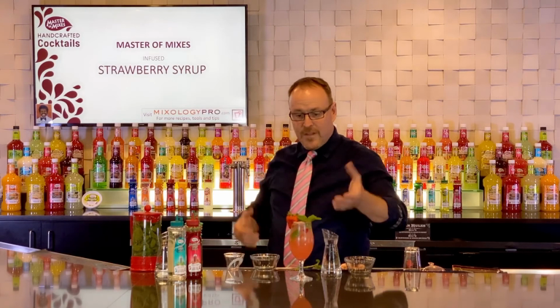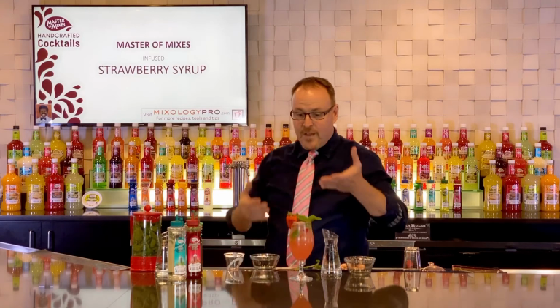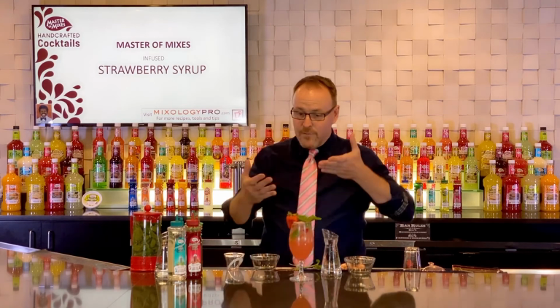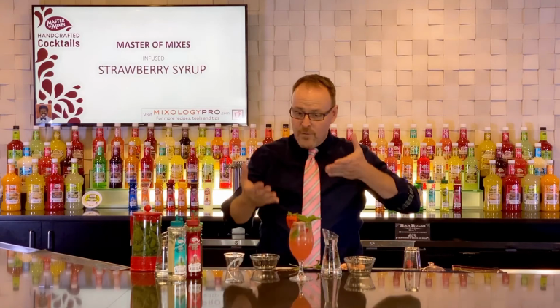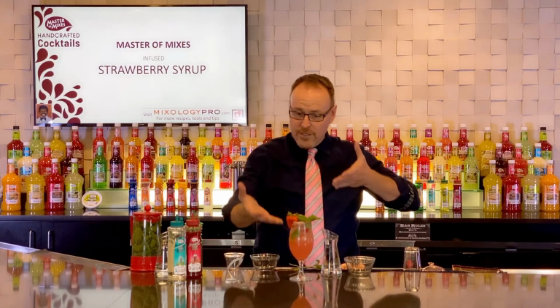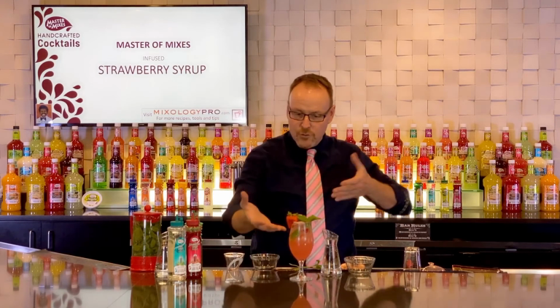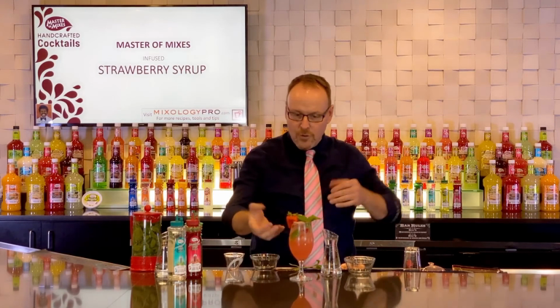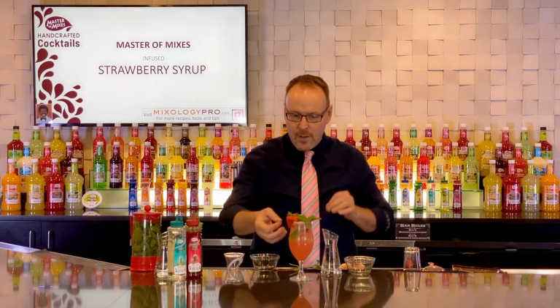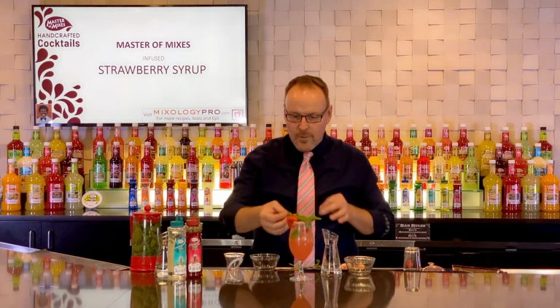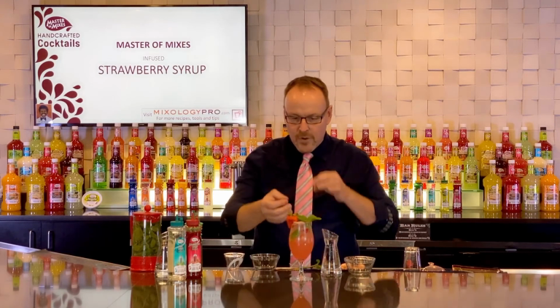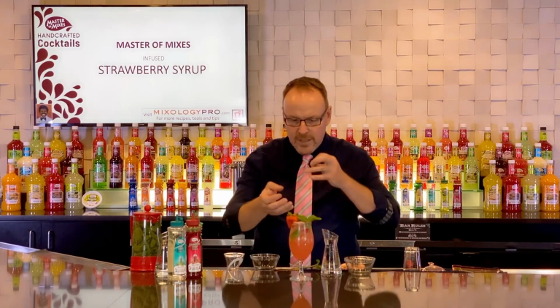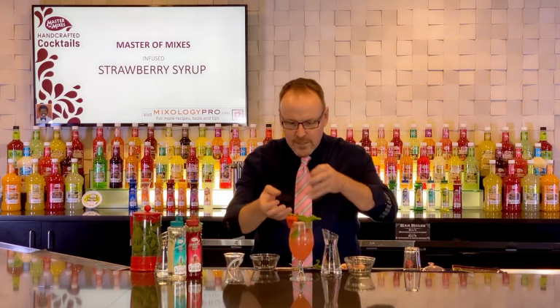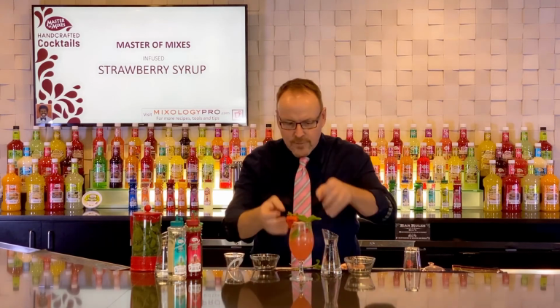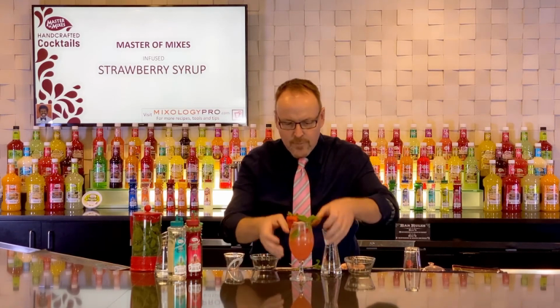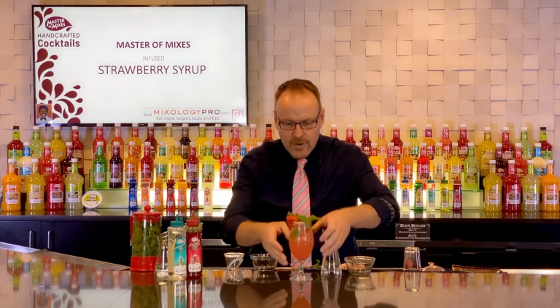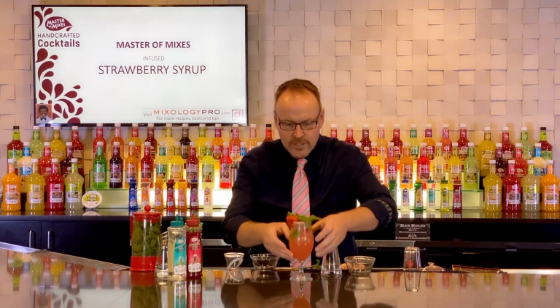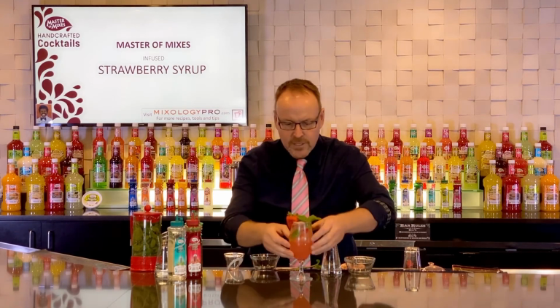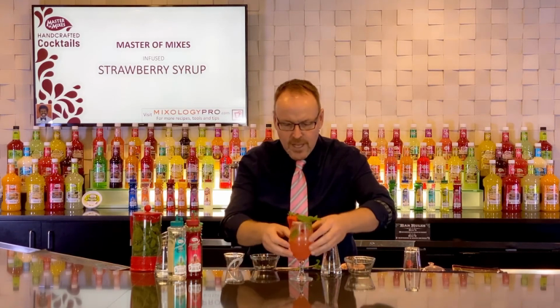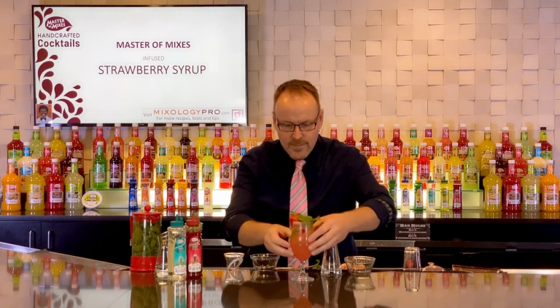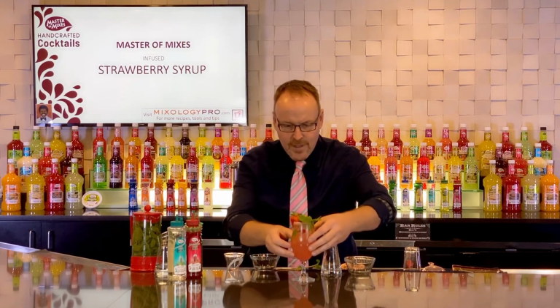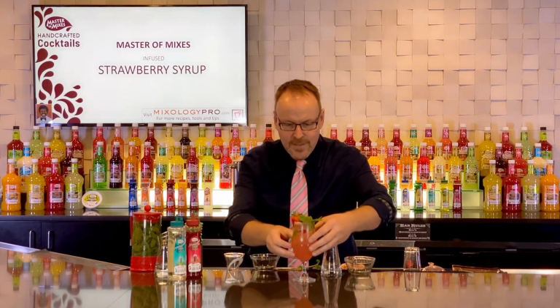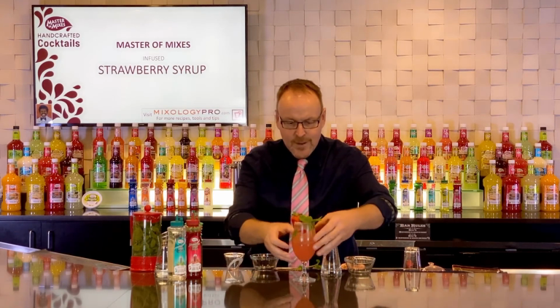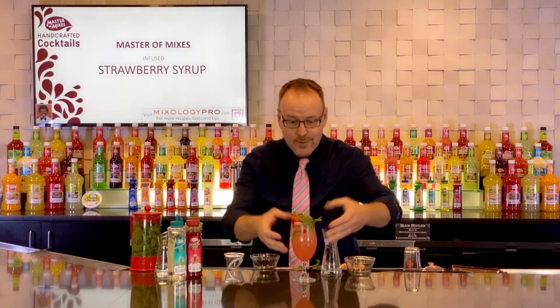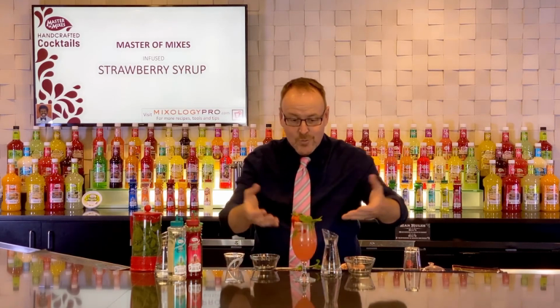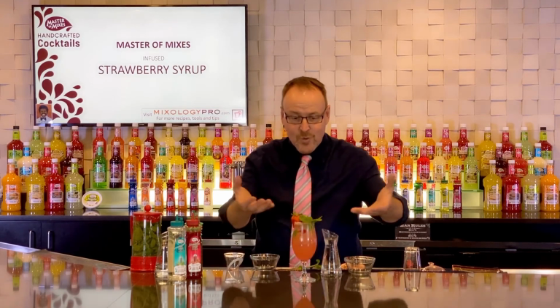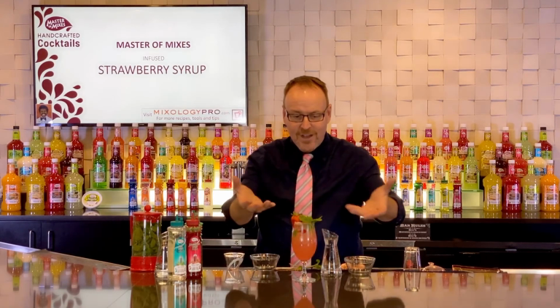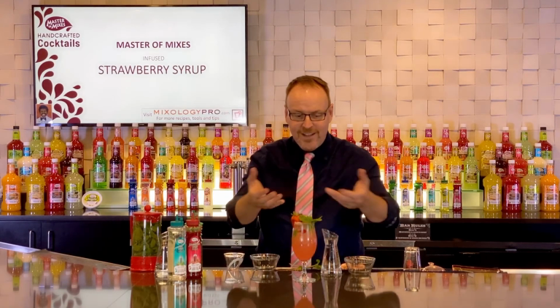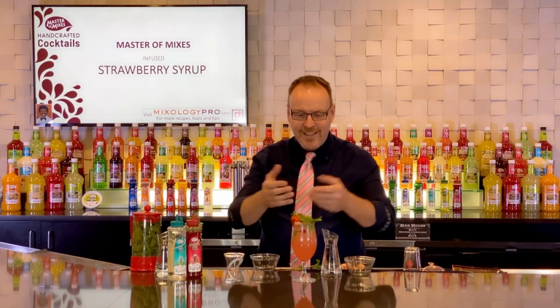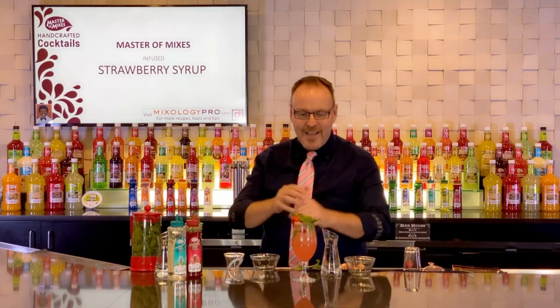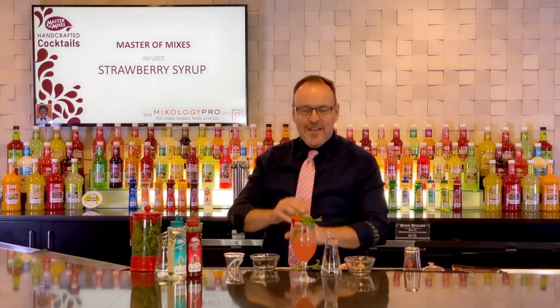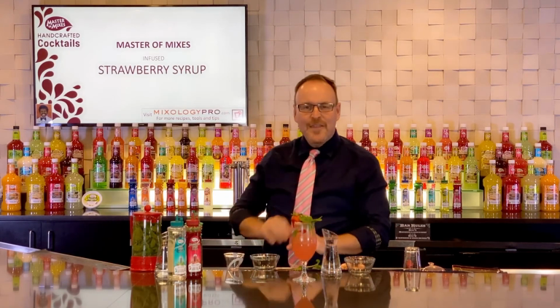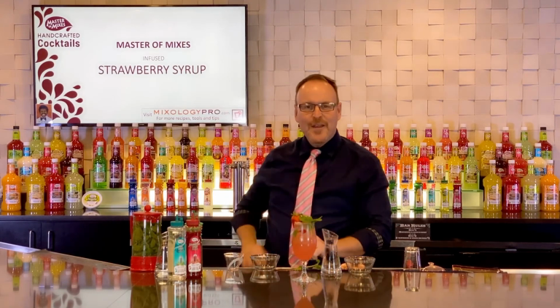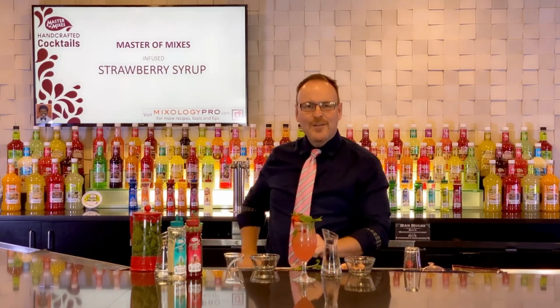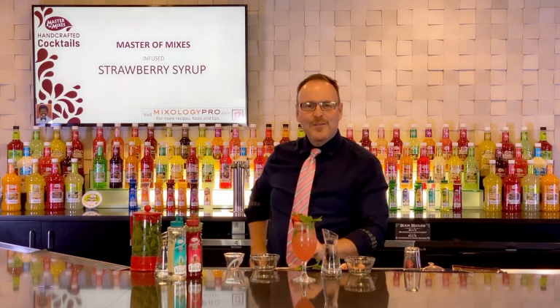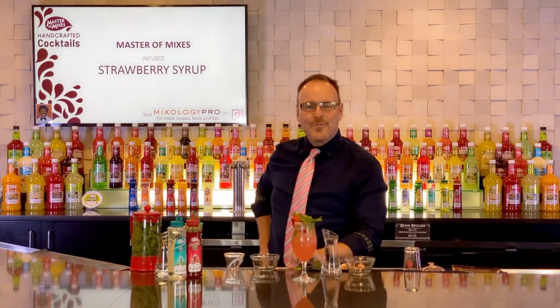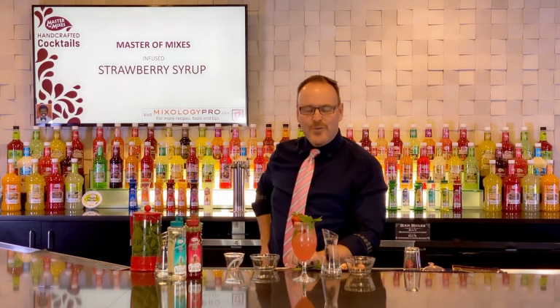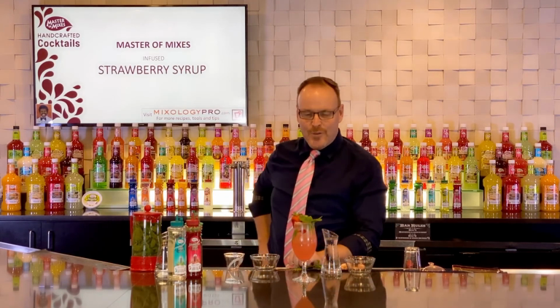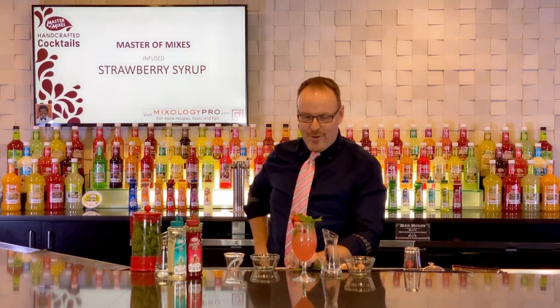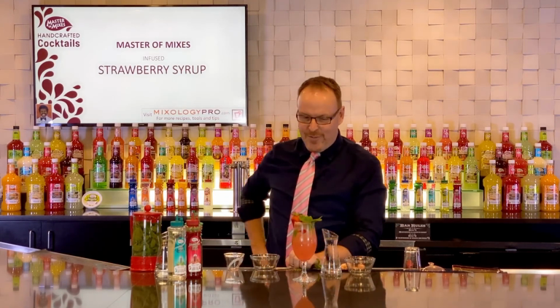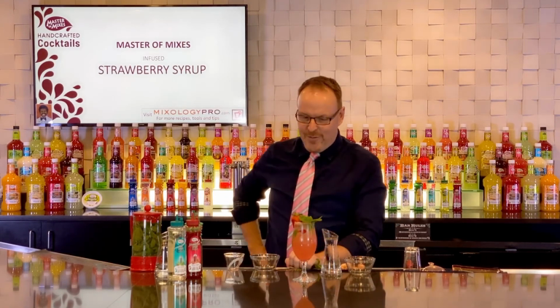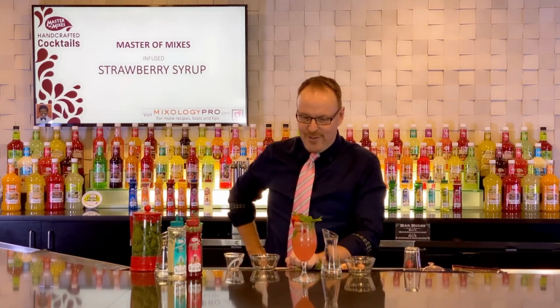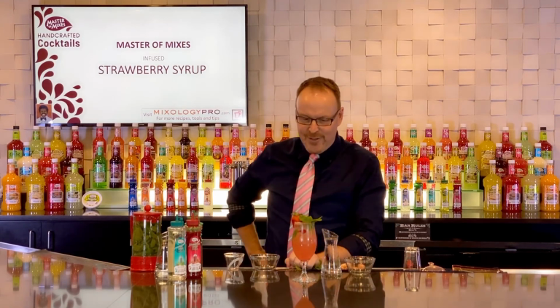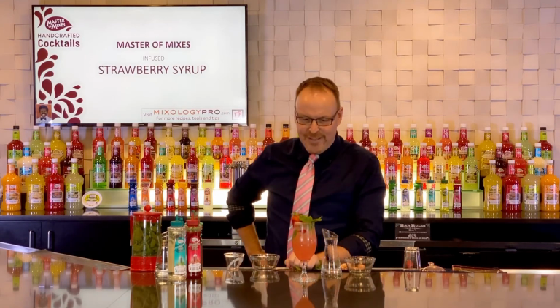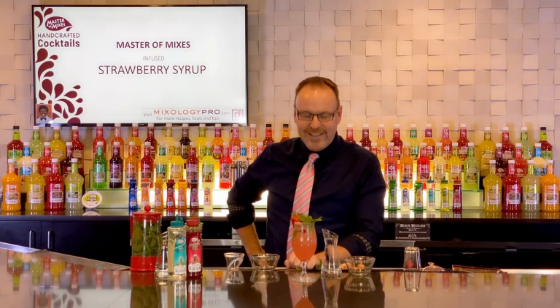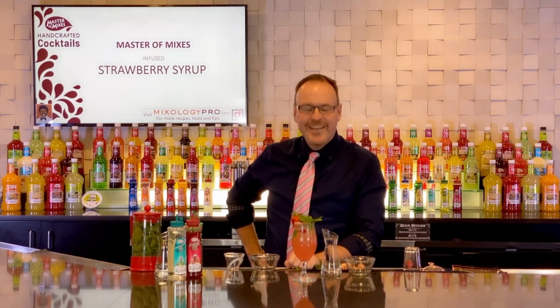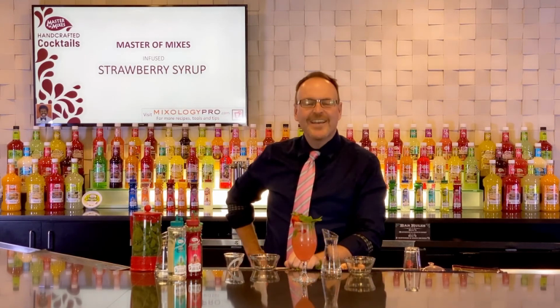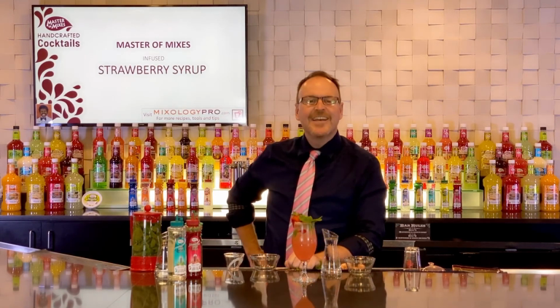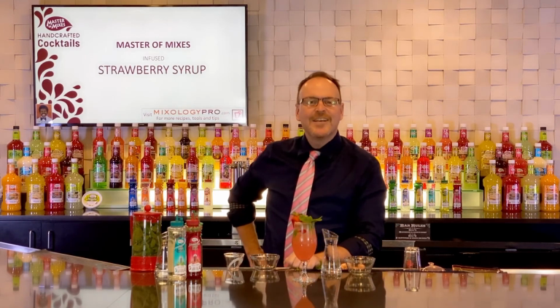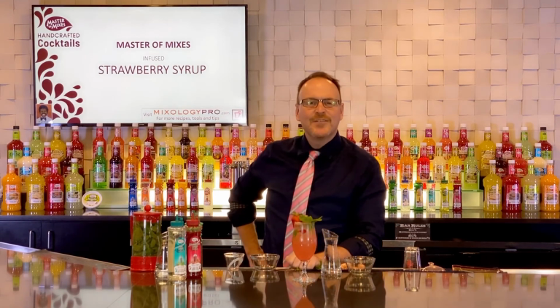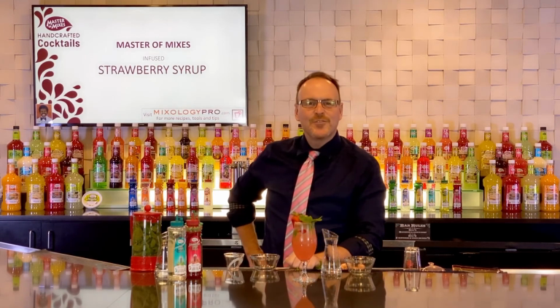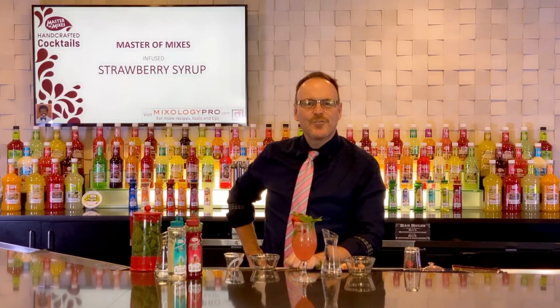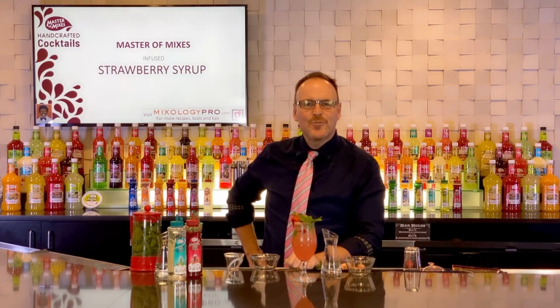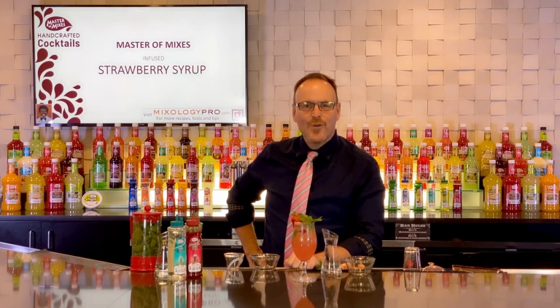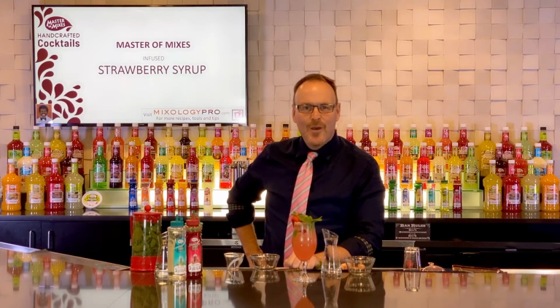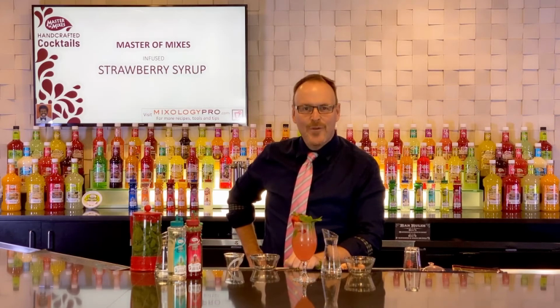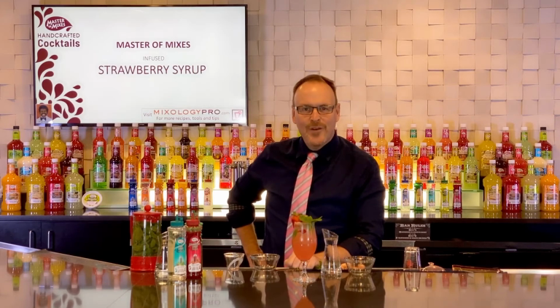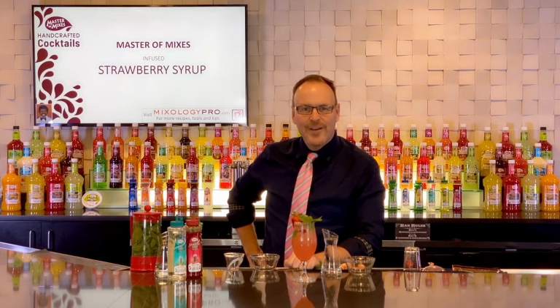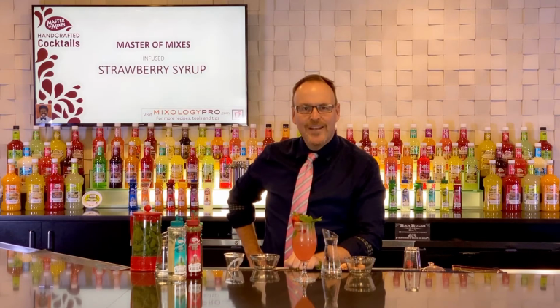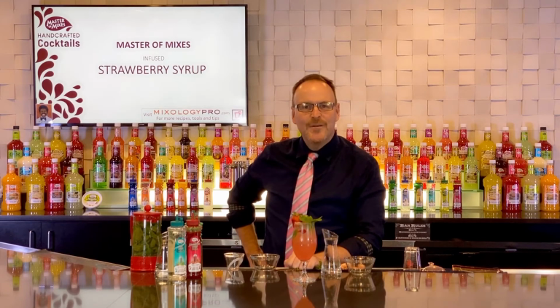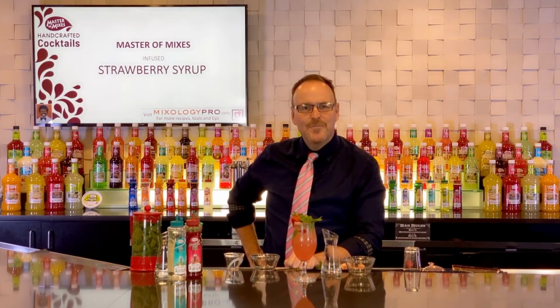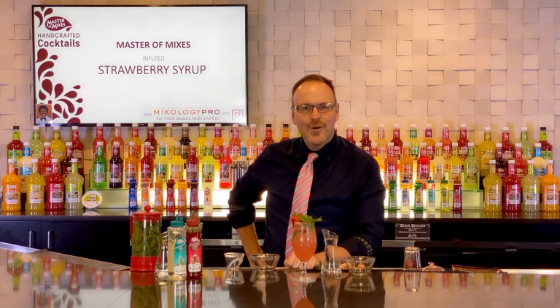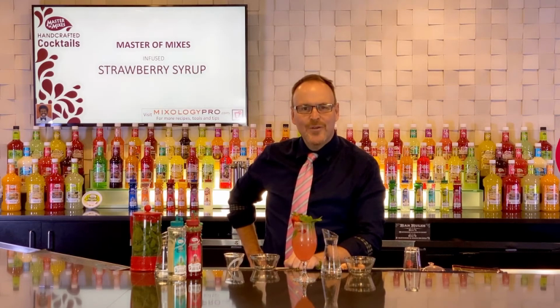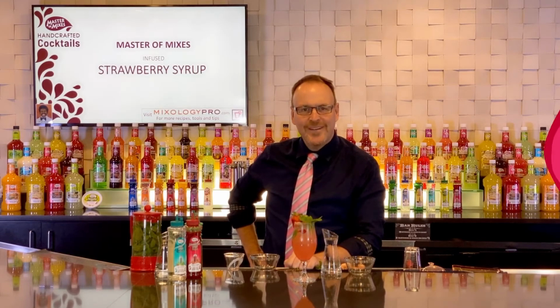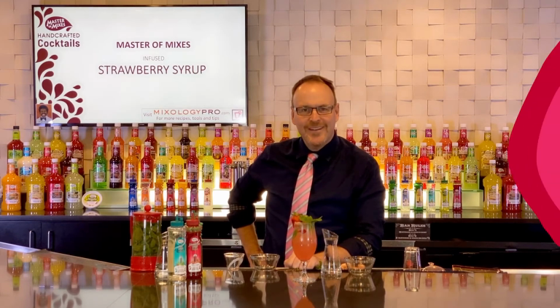Fresh strawberry, a little fresh lime on there as well. There's a beautiful looking Strawberry Mojito.